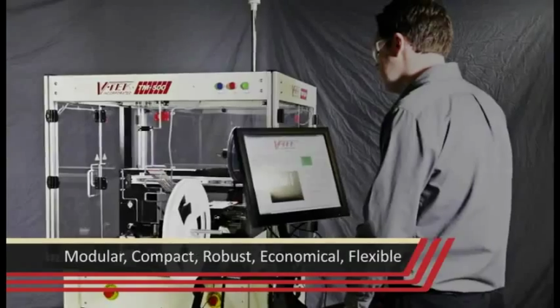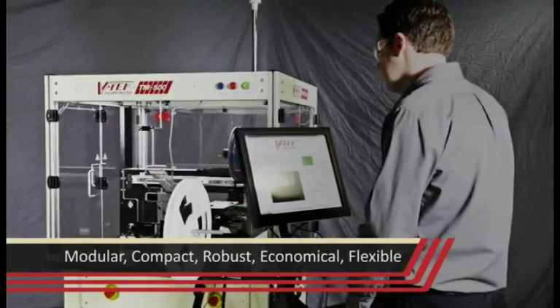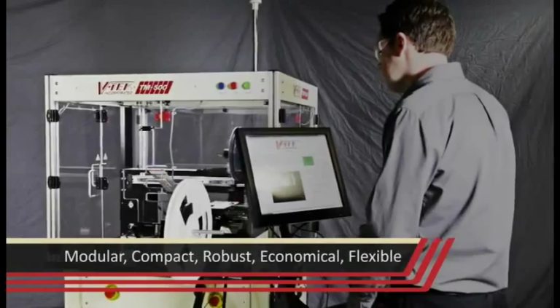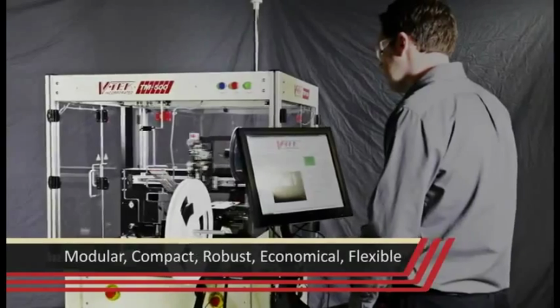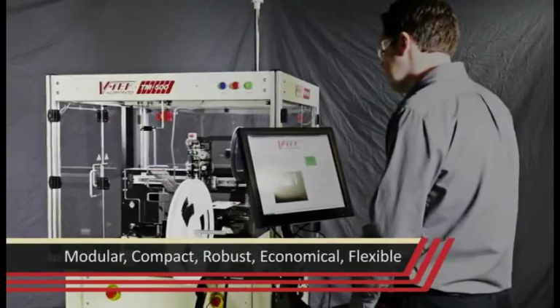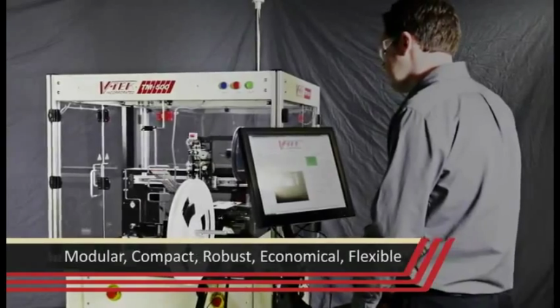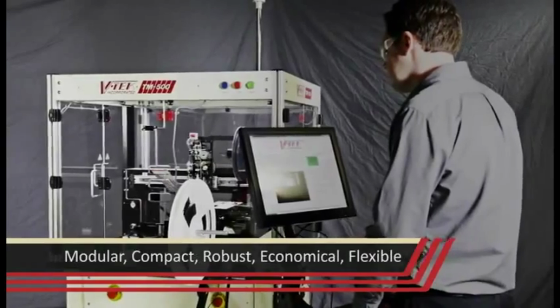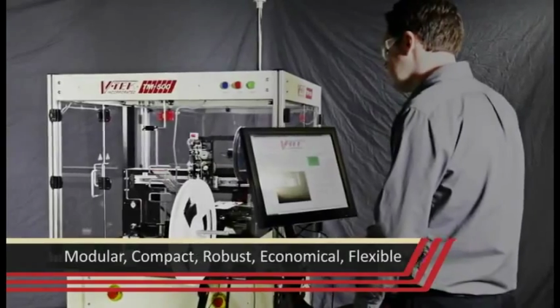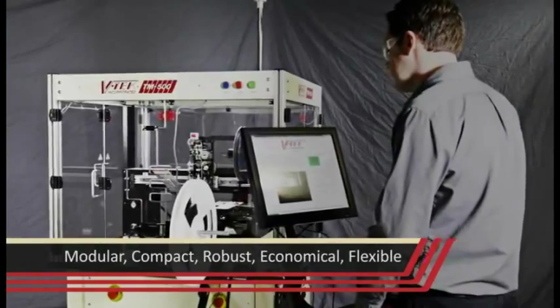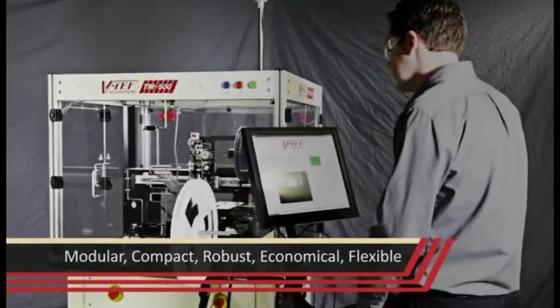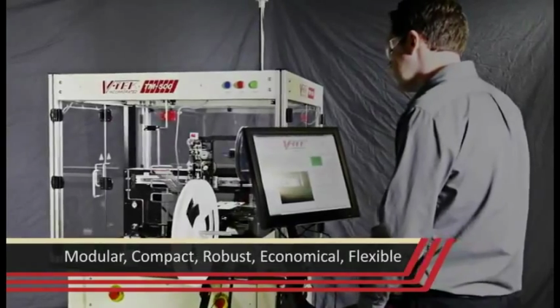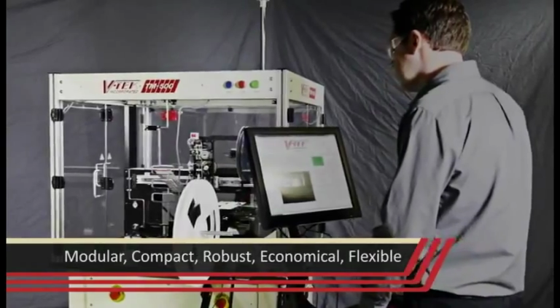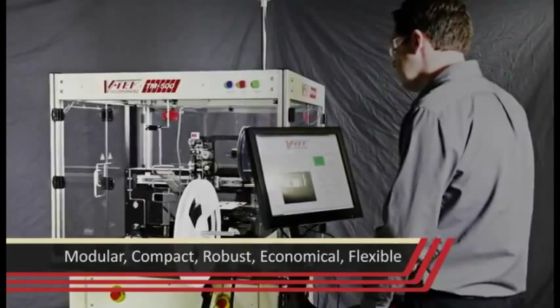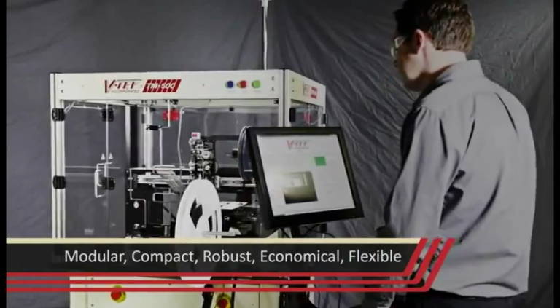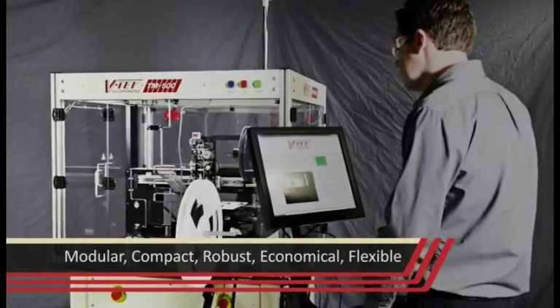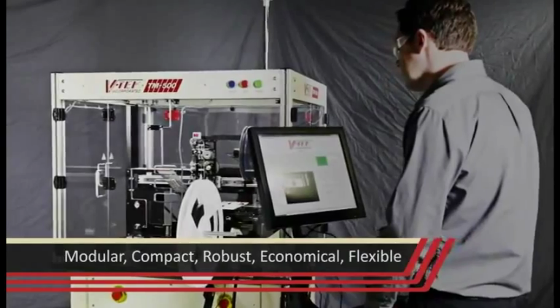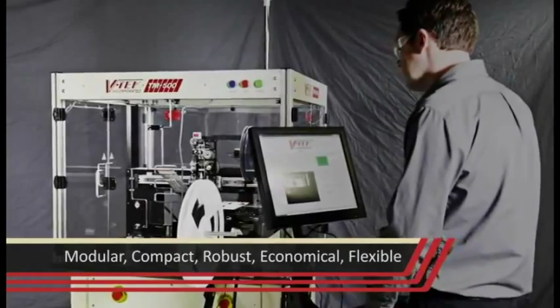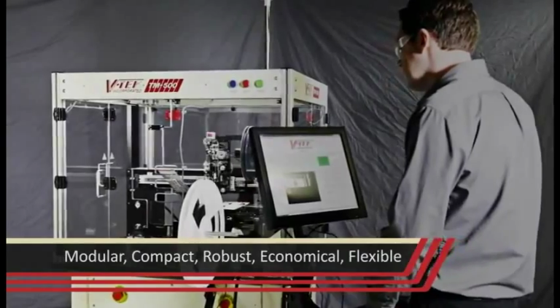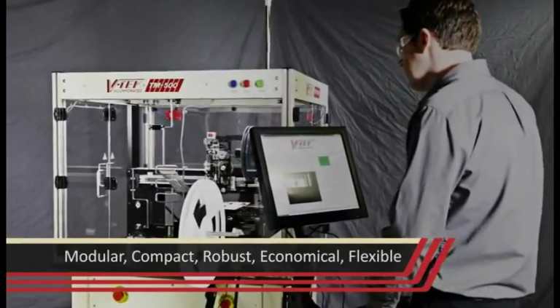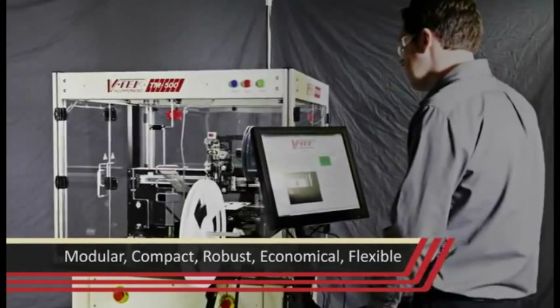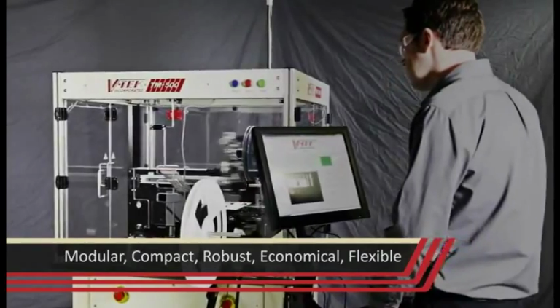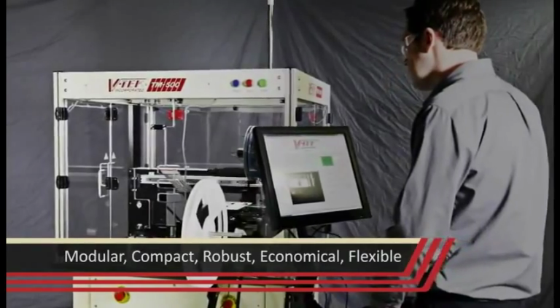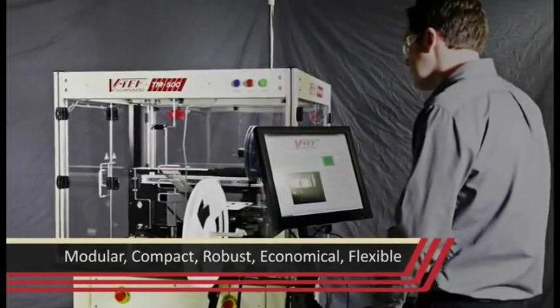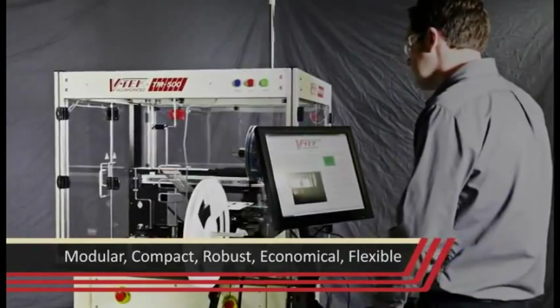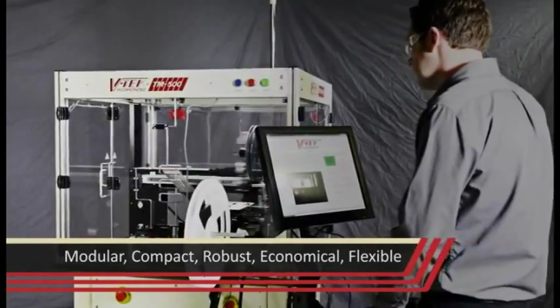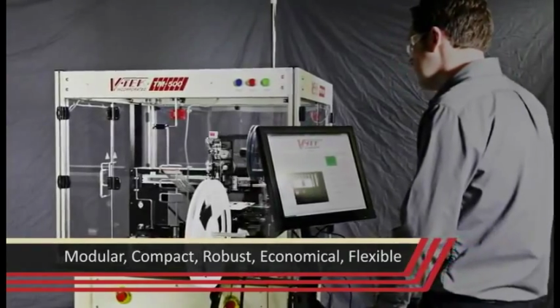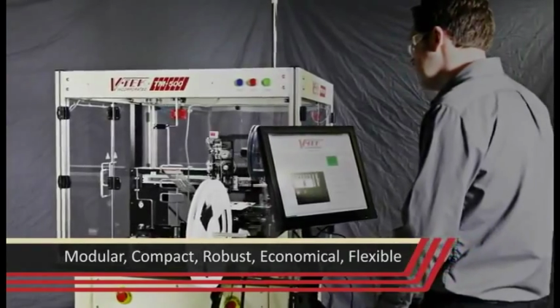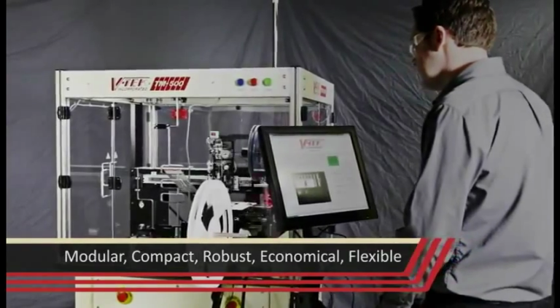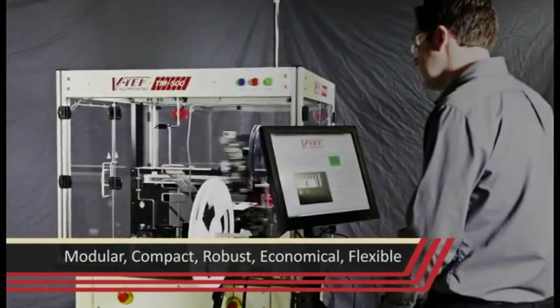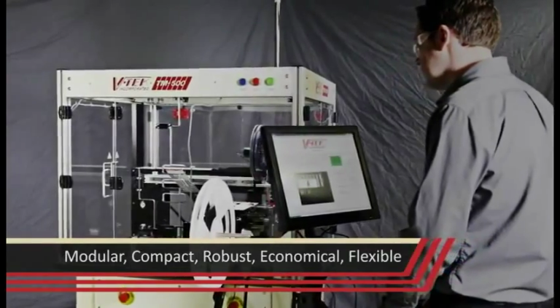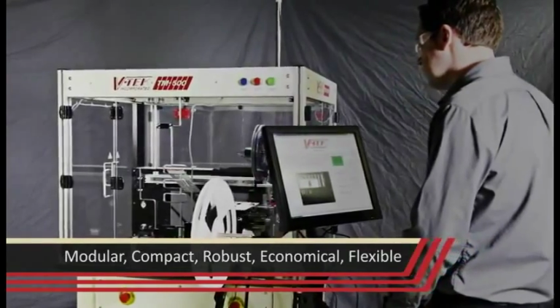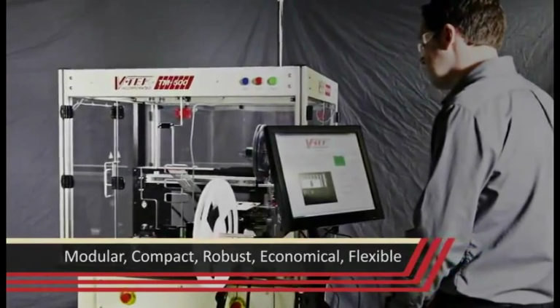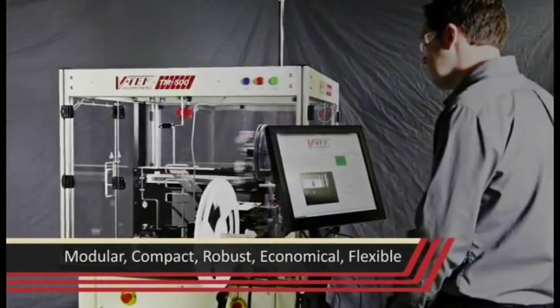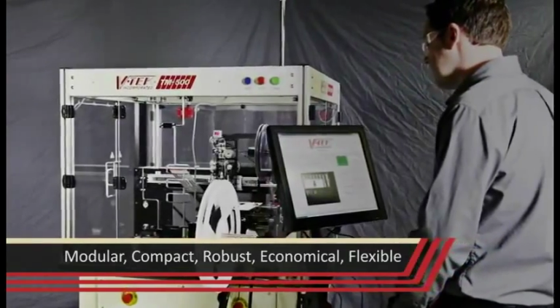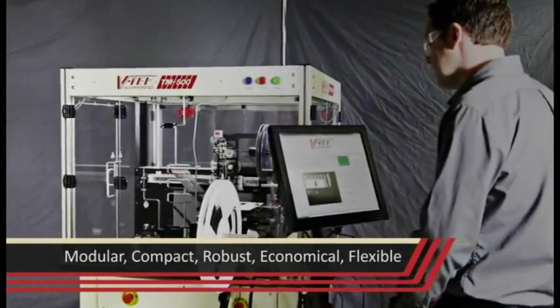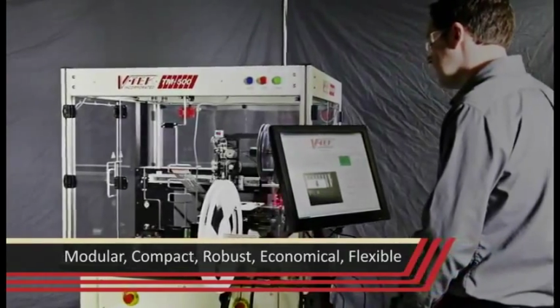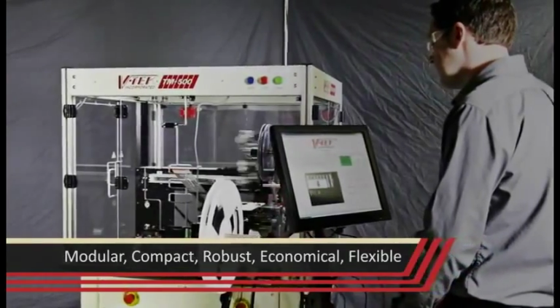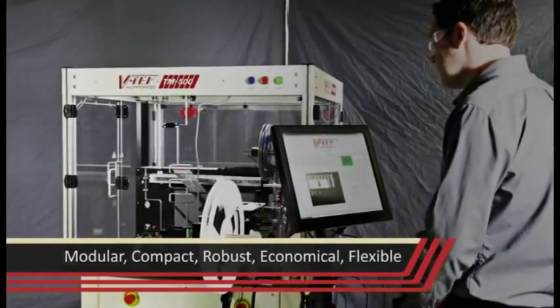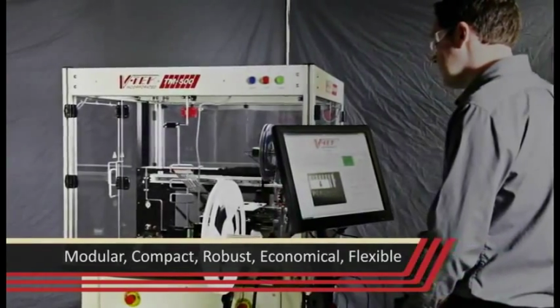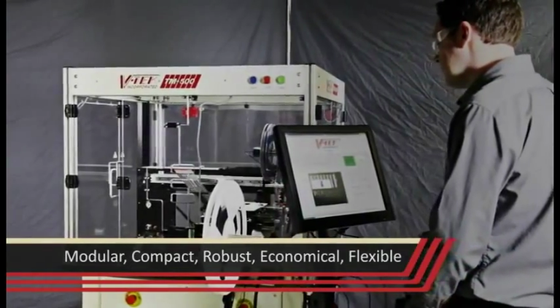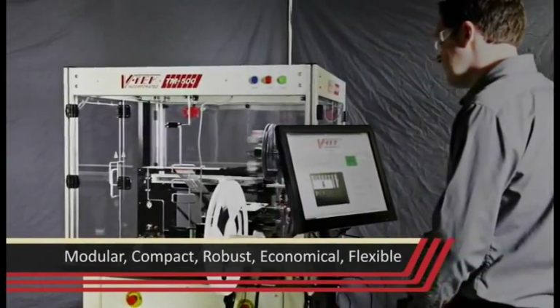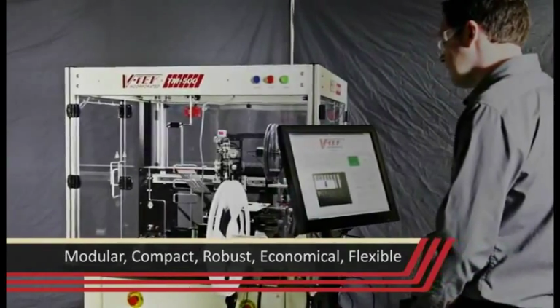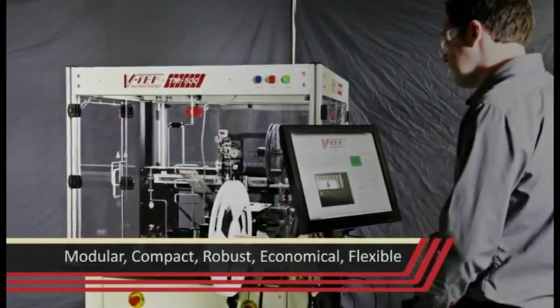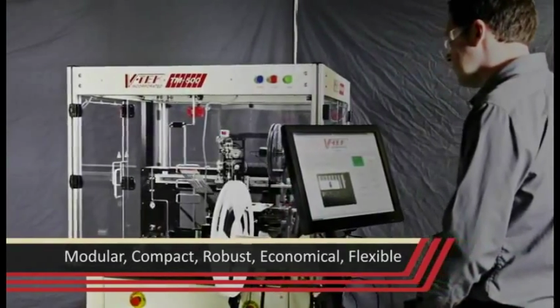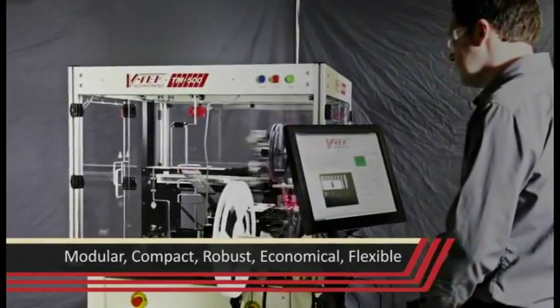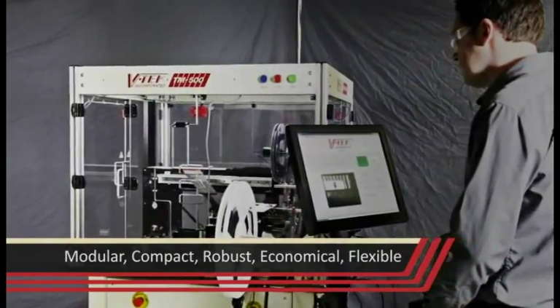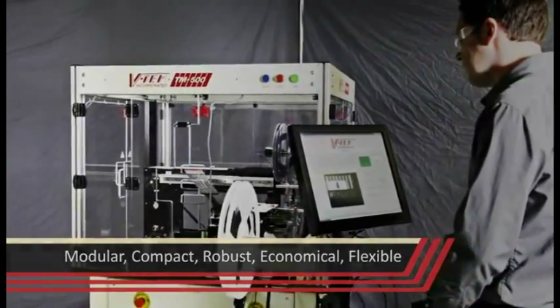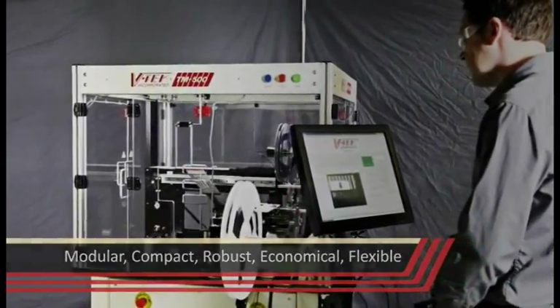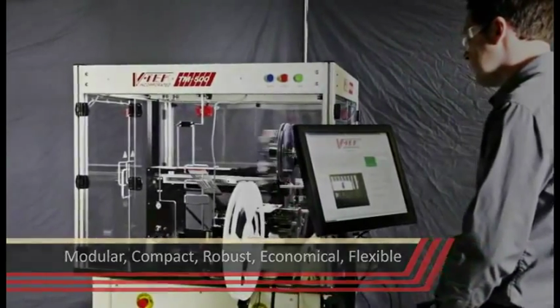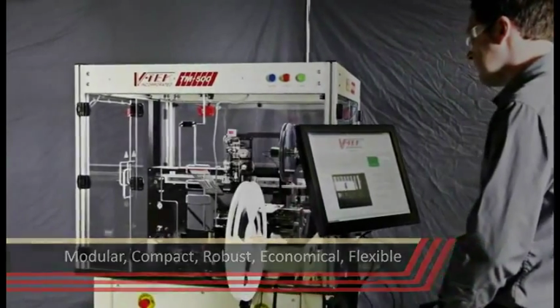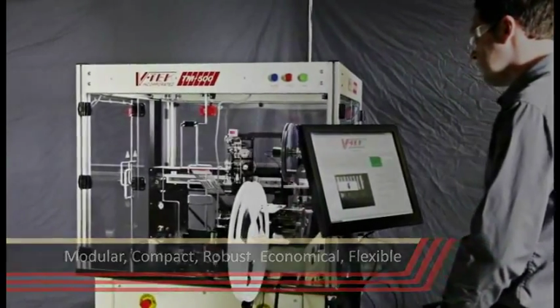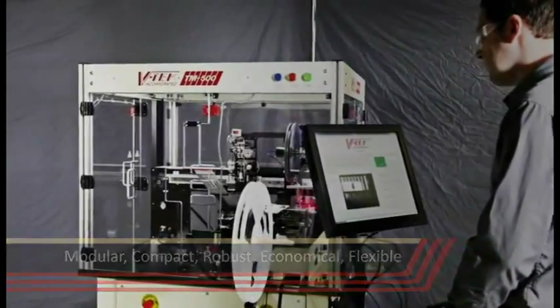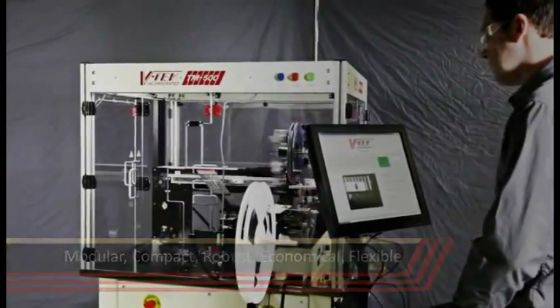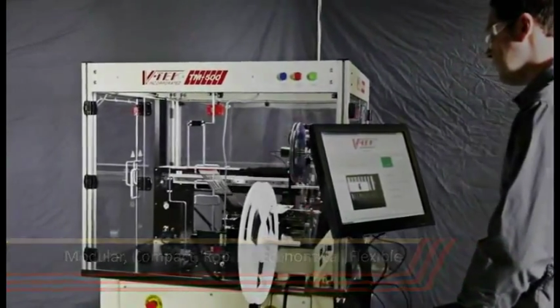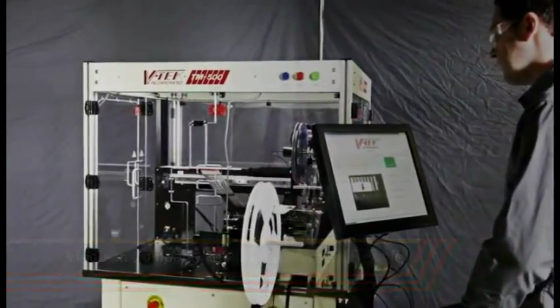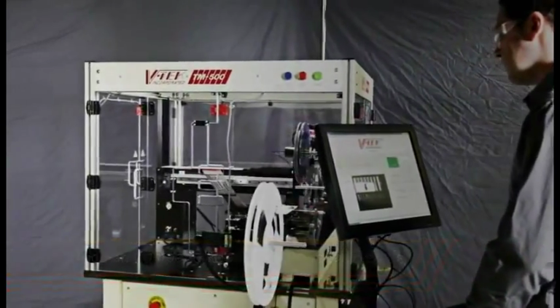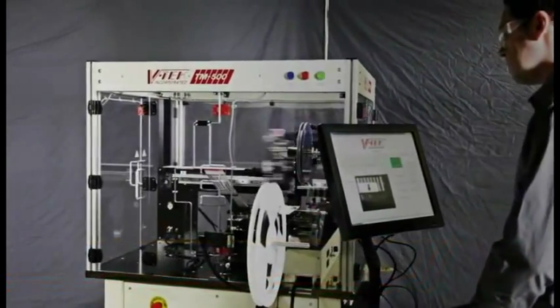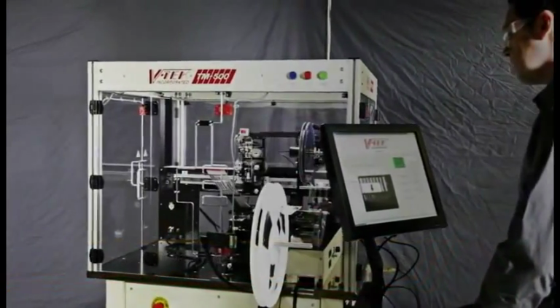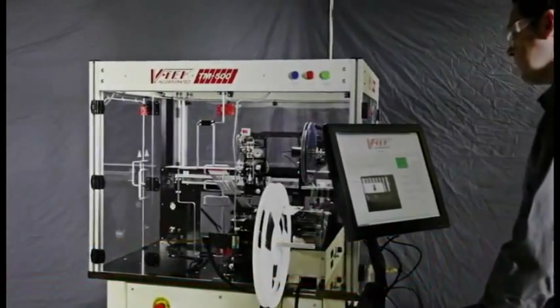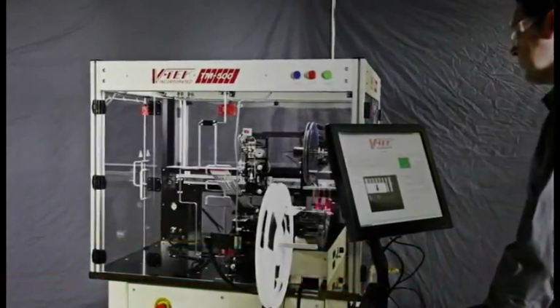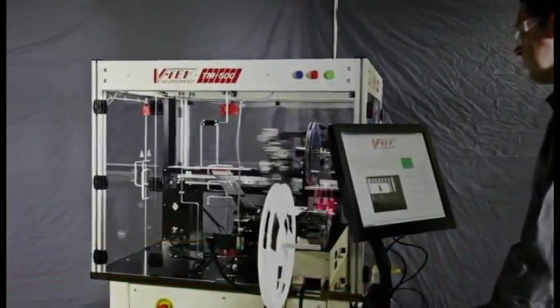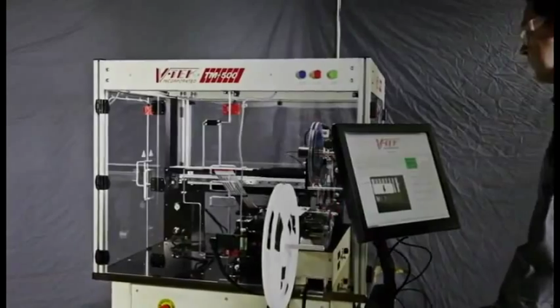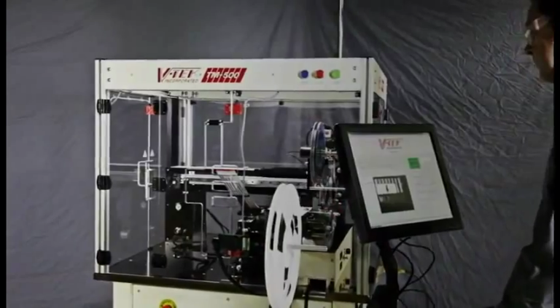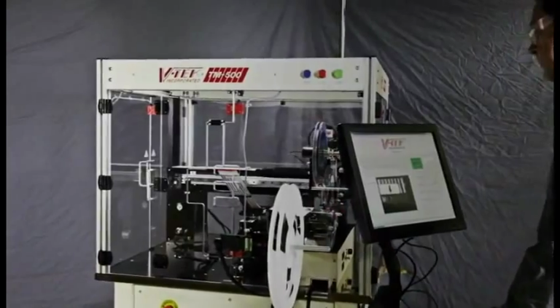Modular, compact, robust, economical, and flexible — that's the new TM500.